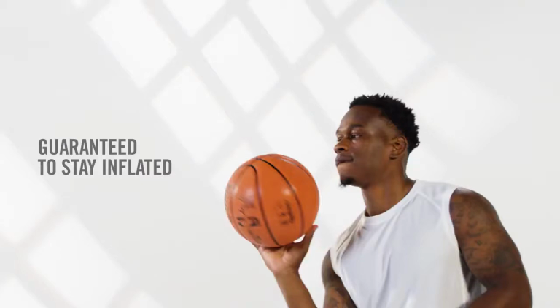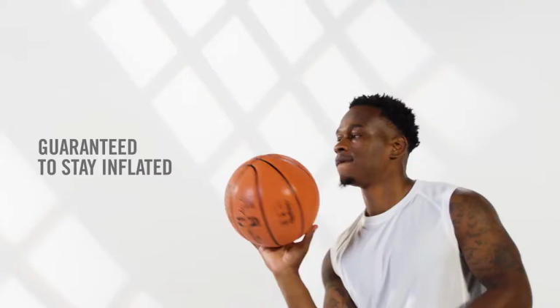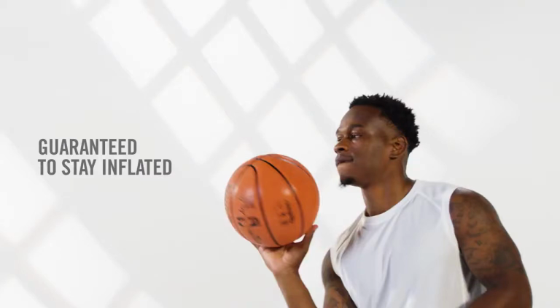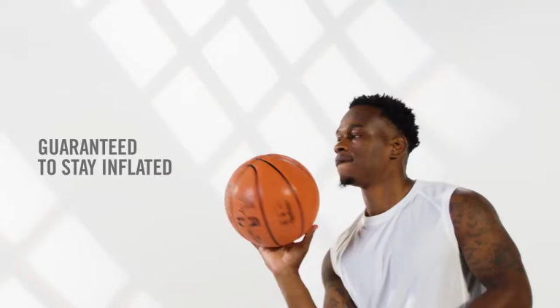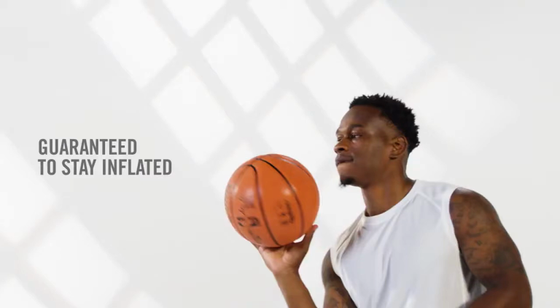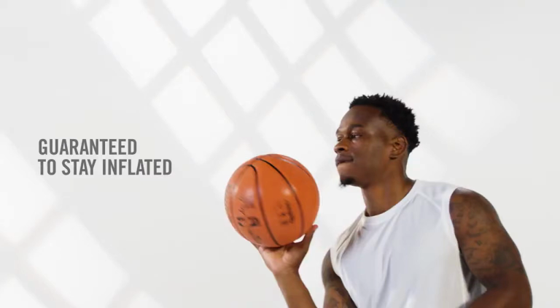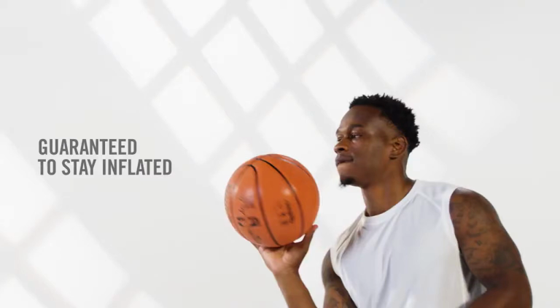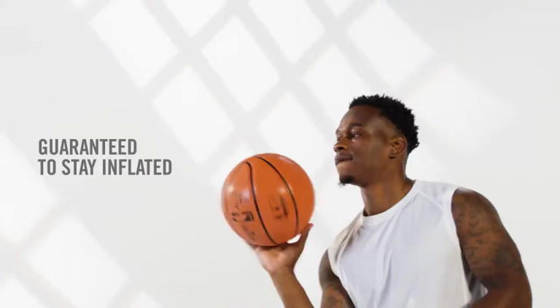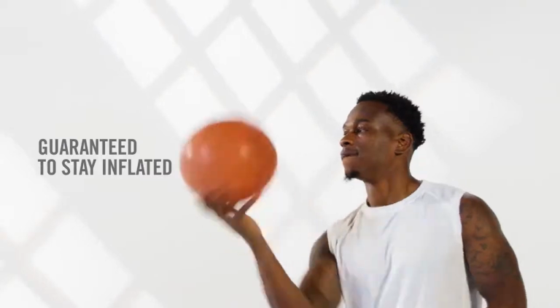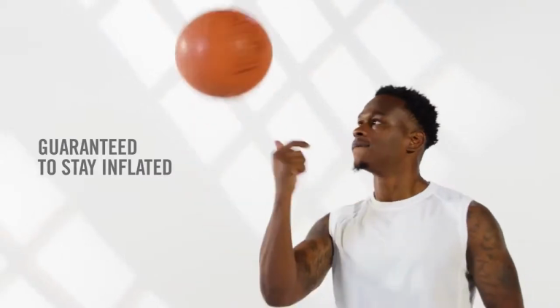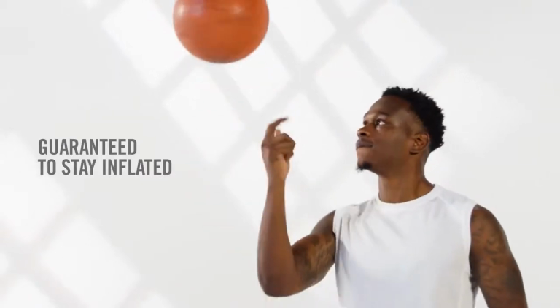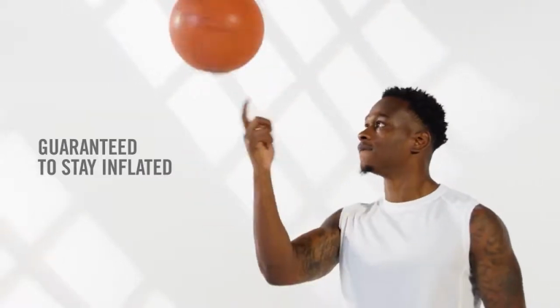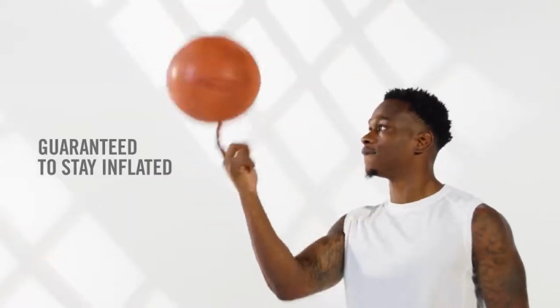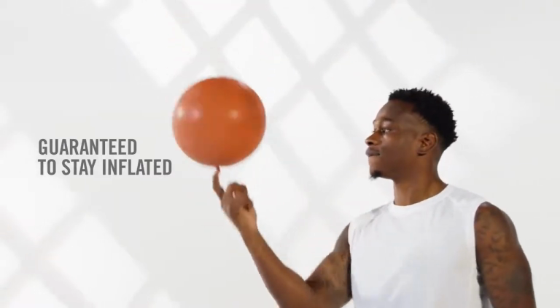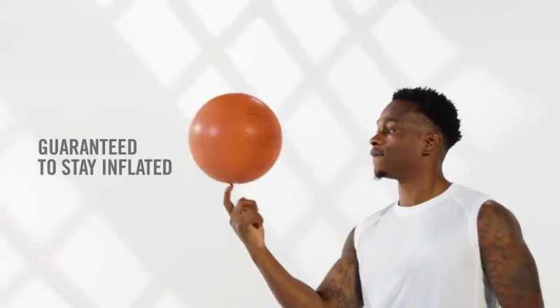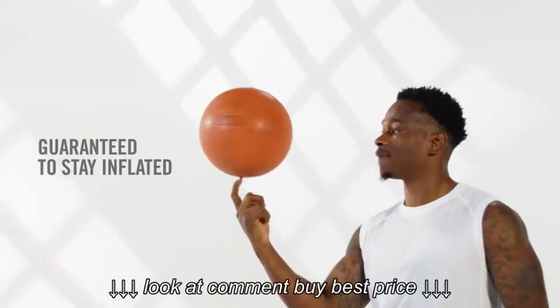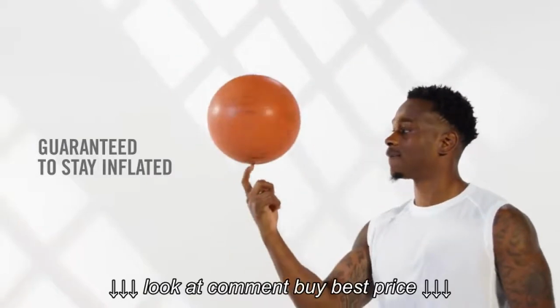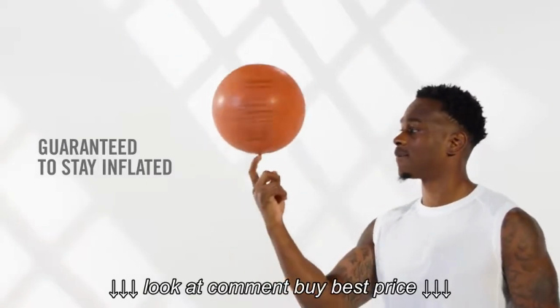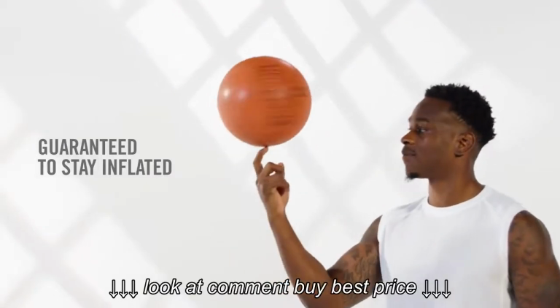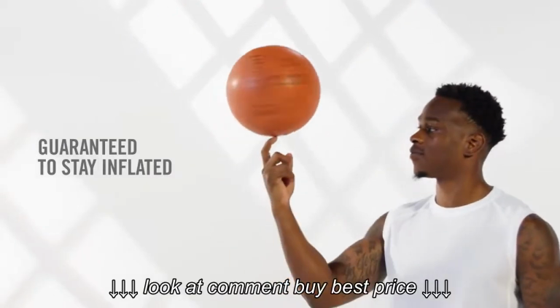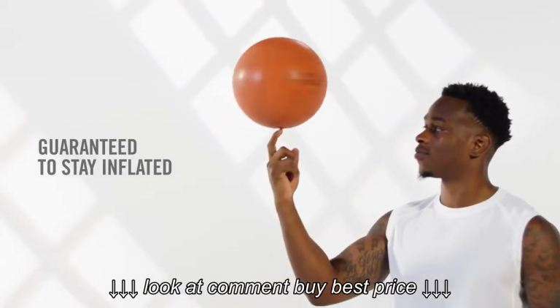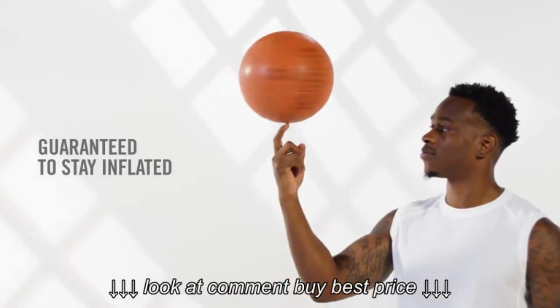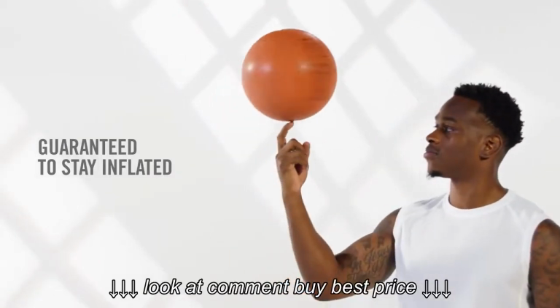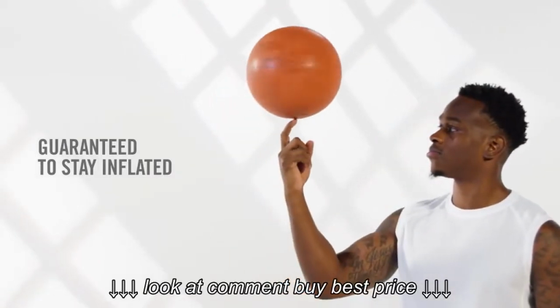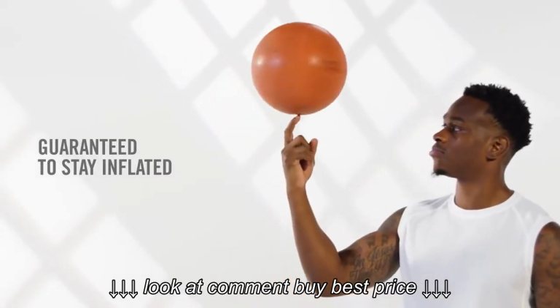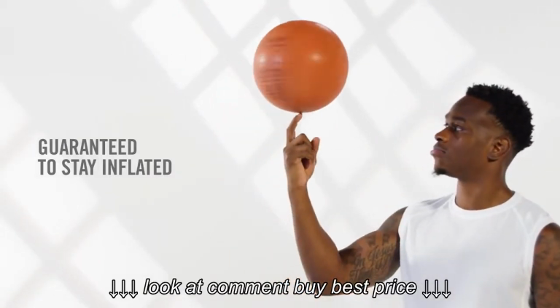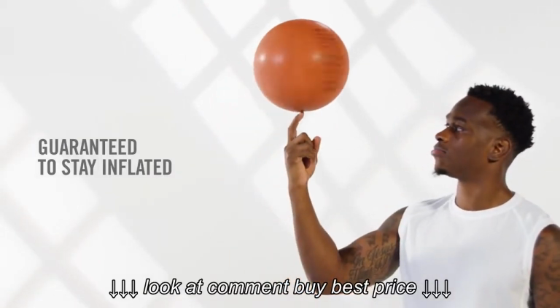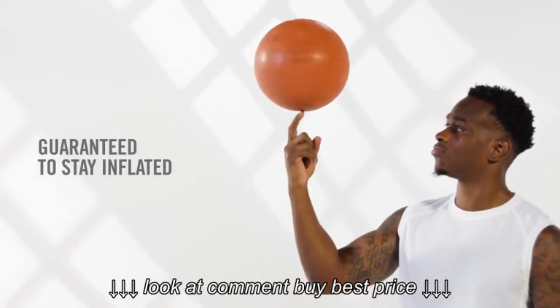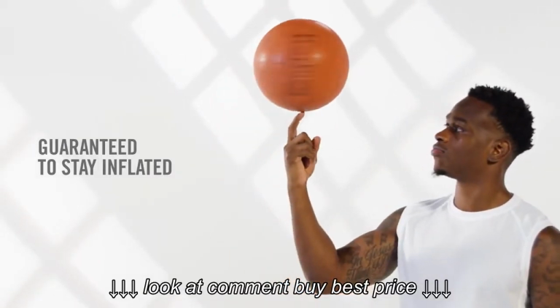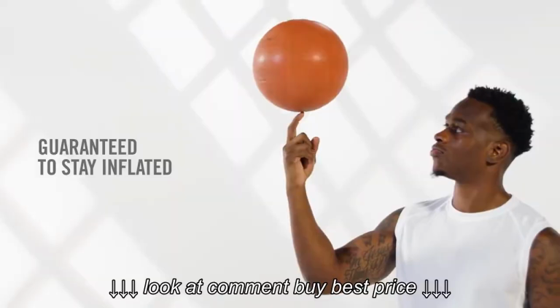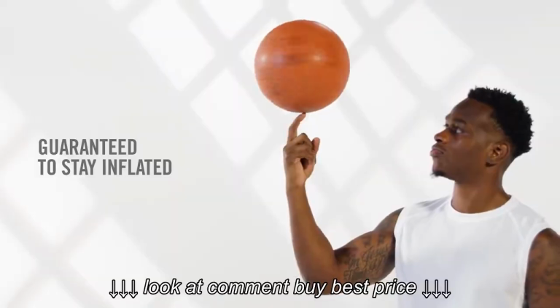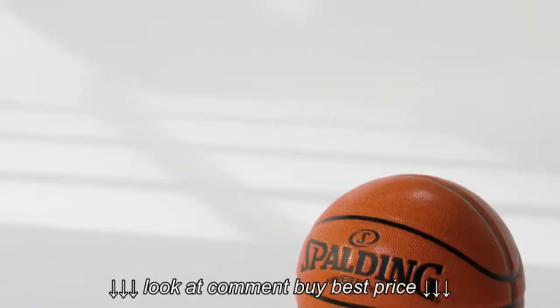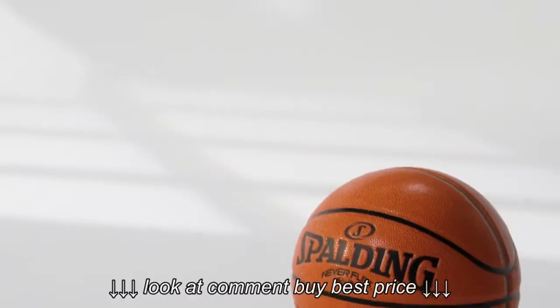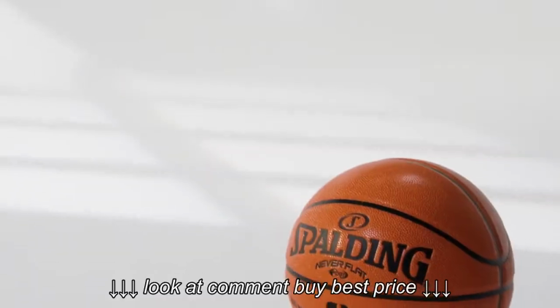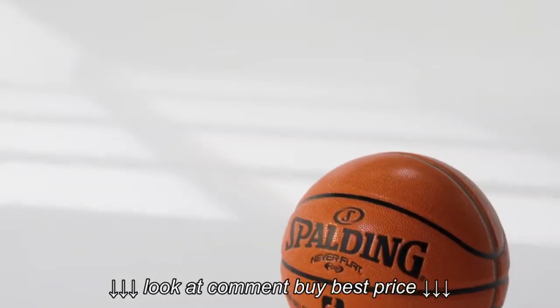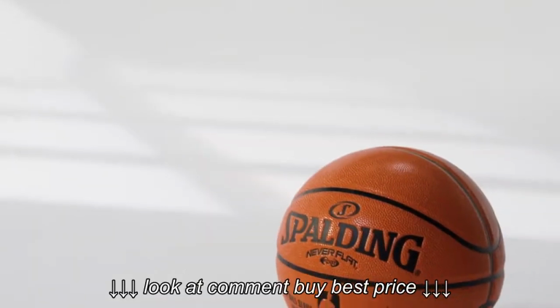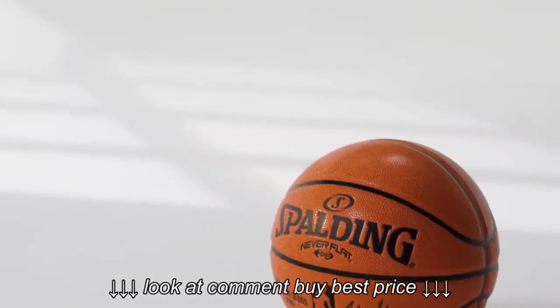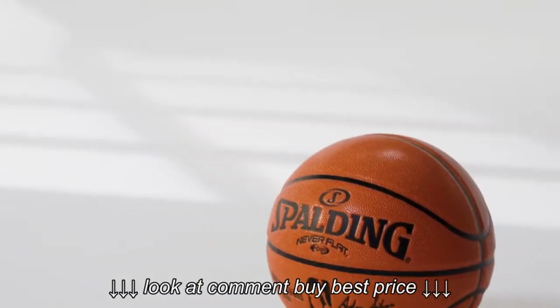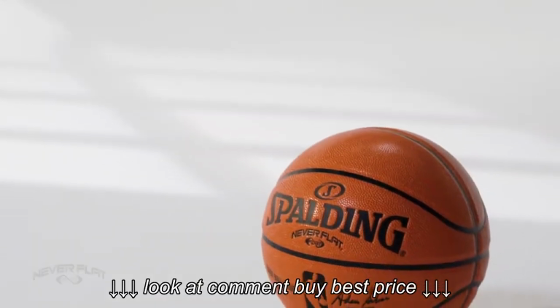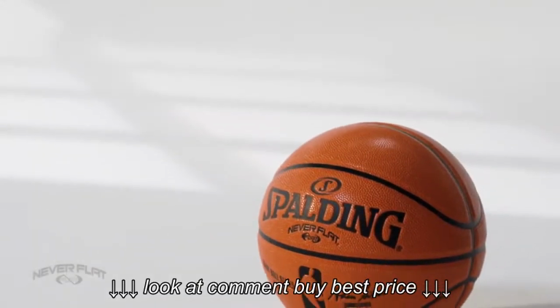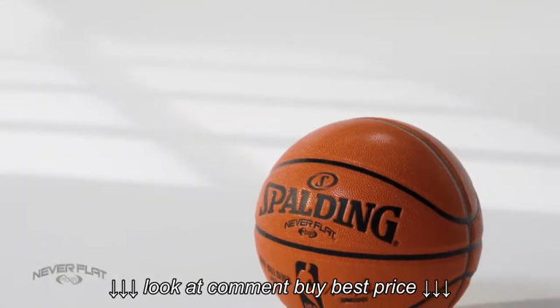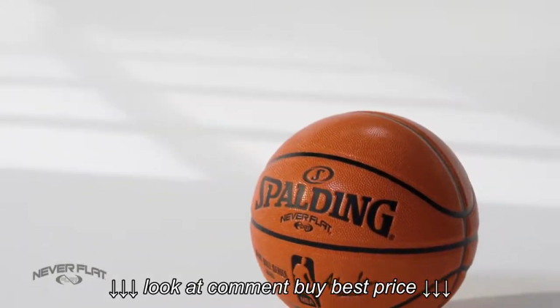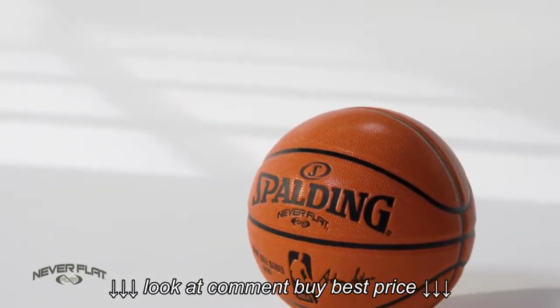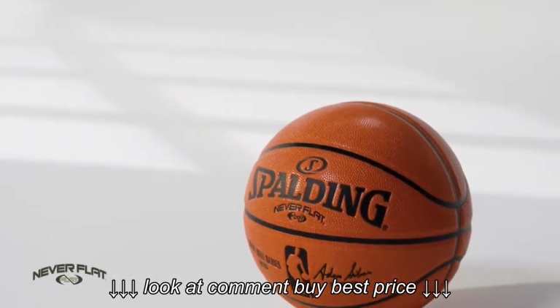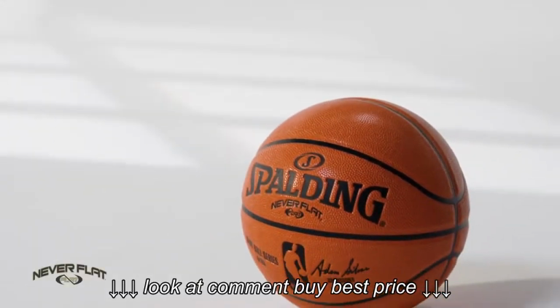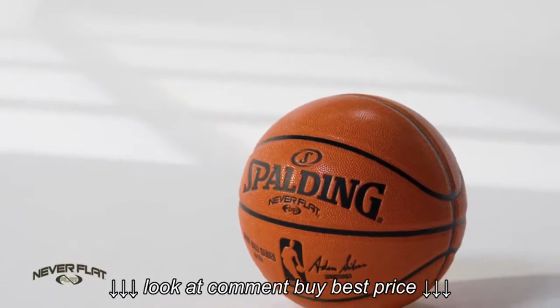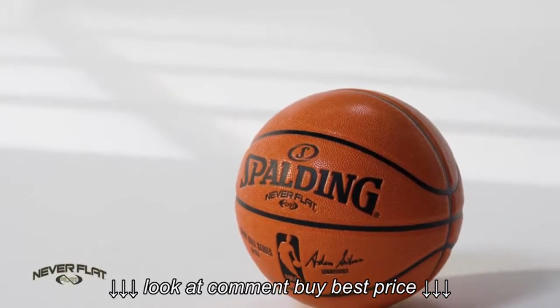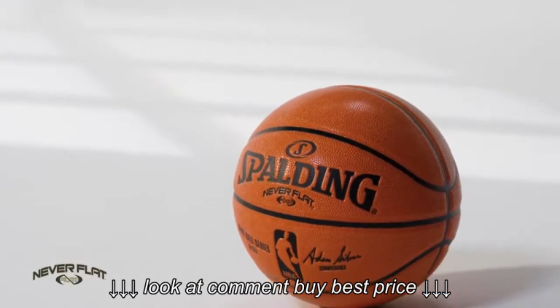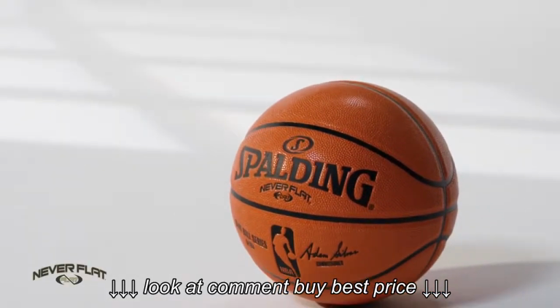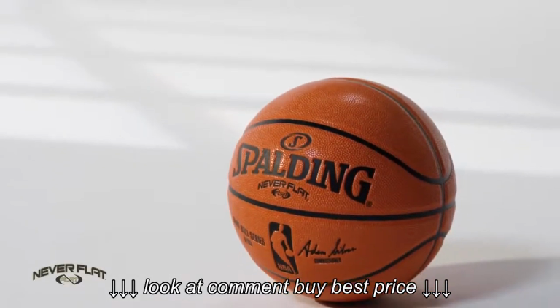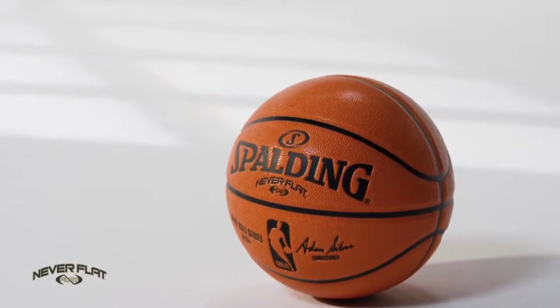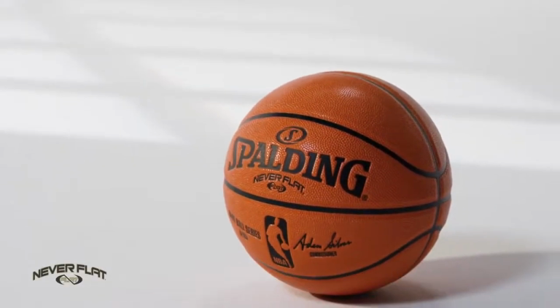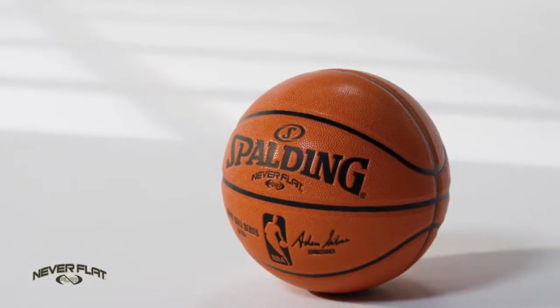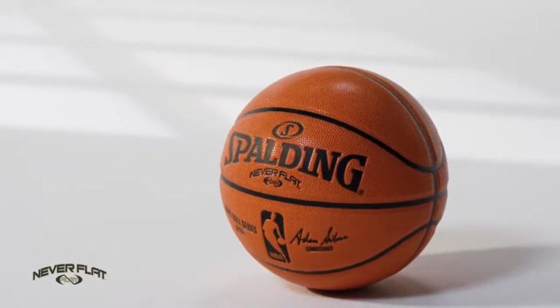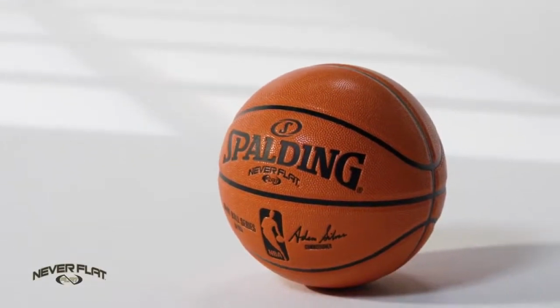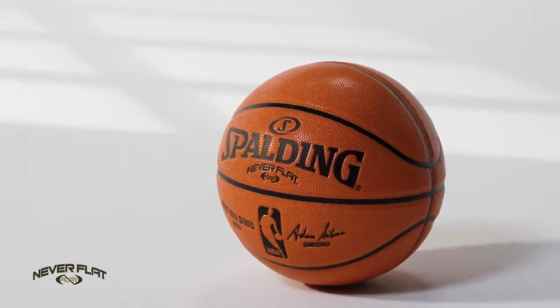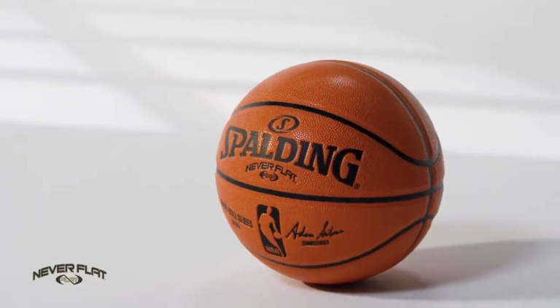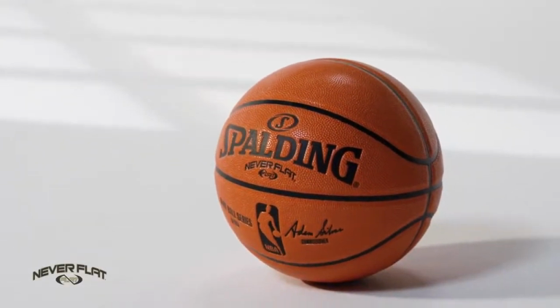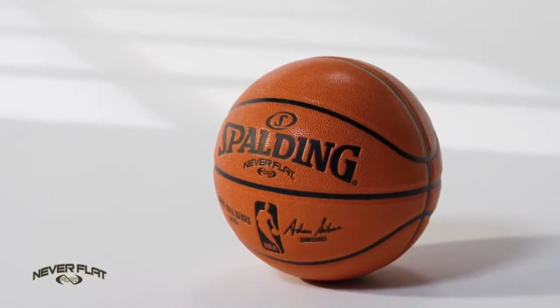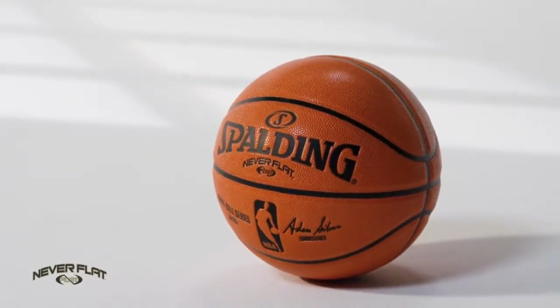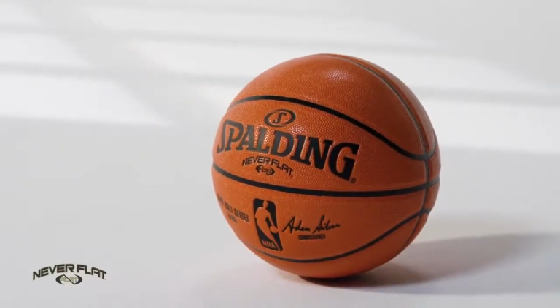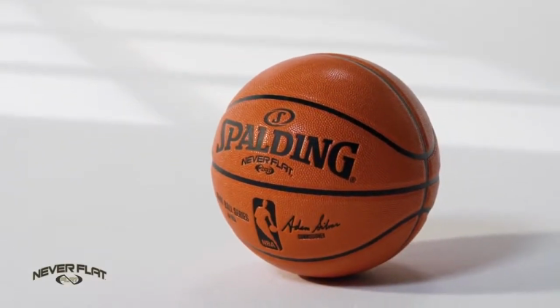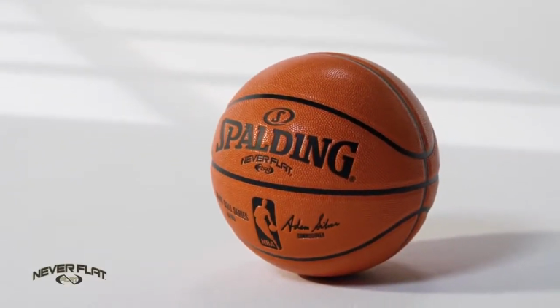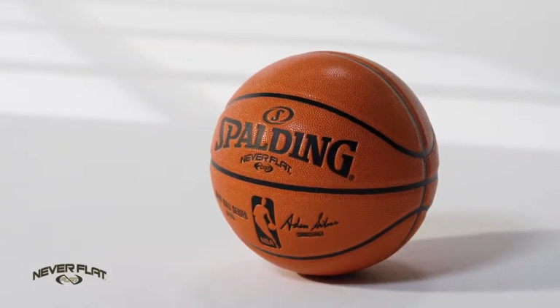Imagine a basketball guaranteed to stay inflated. With Spalding Never-Flat technology, the dream is real.